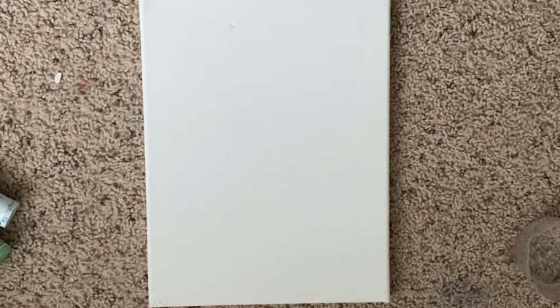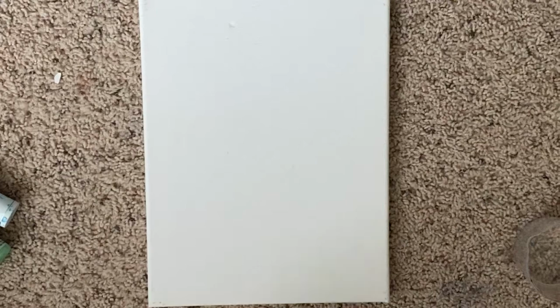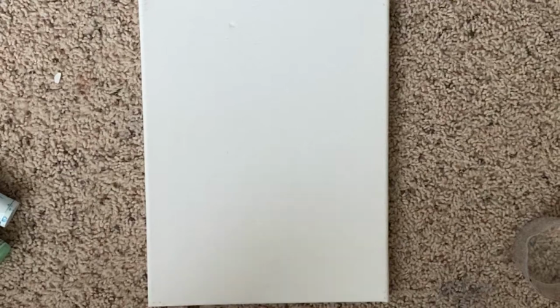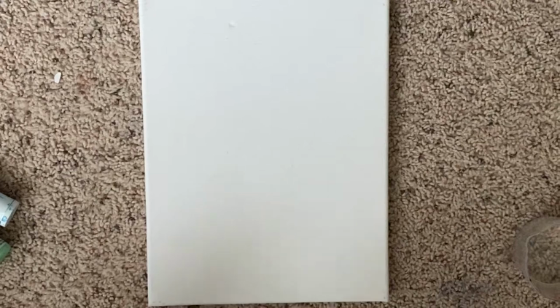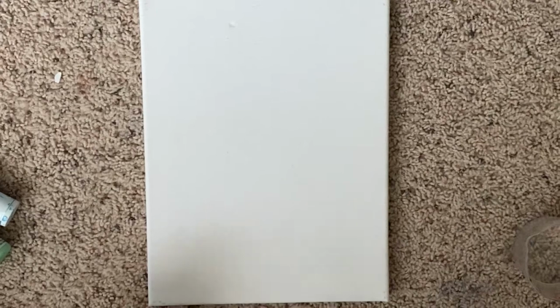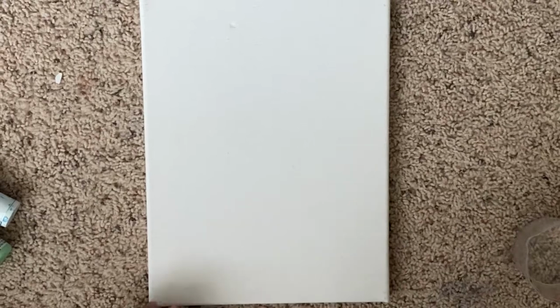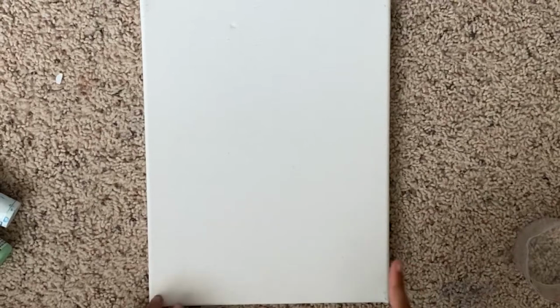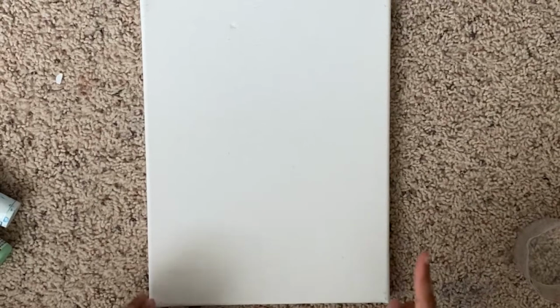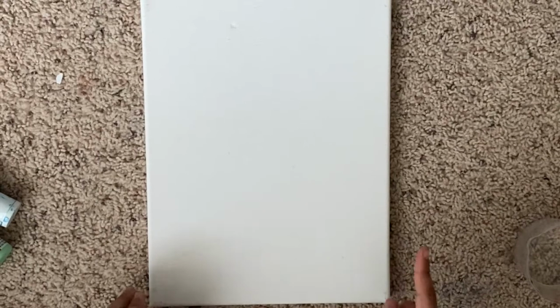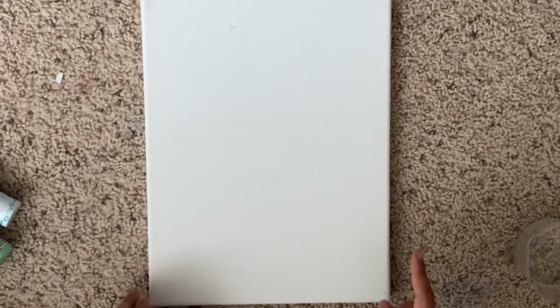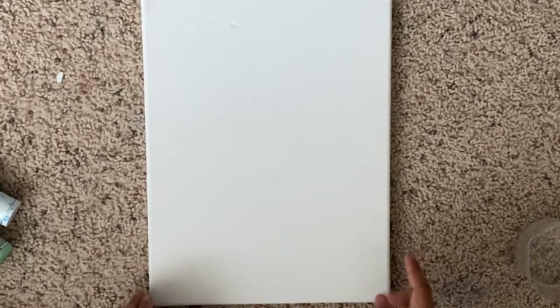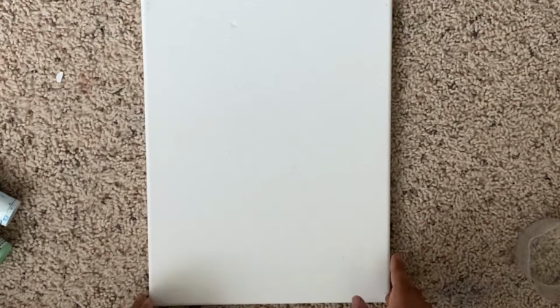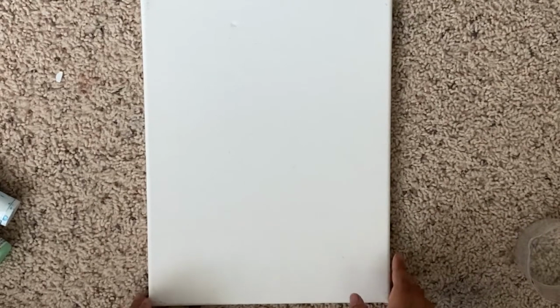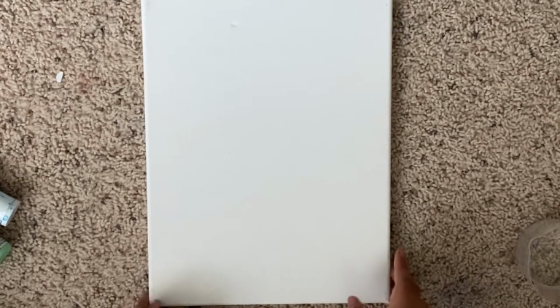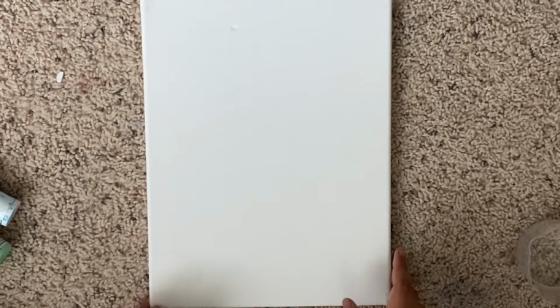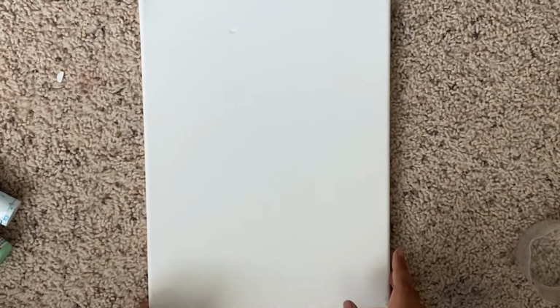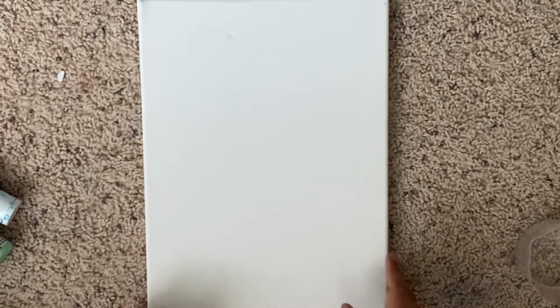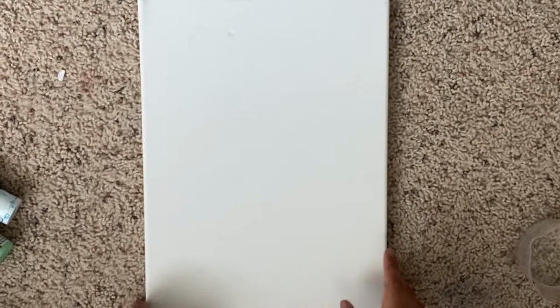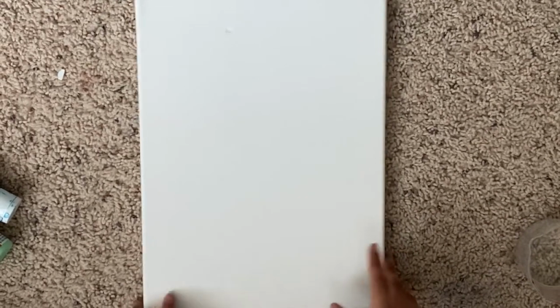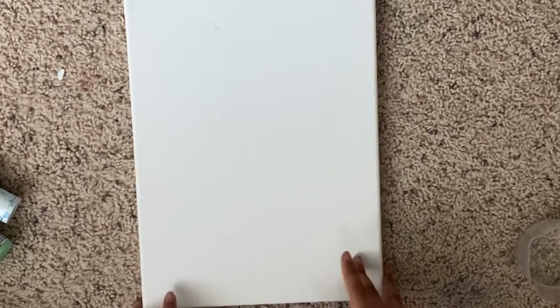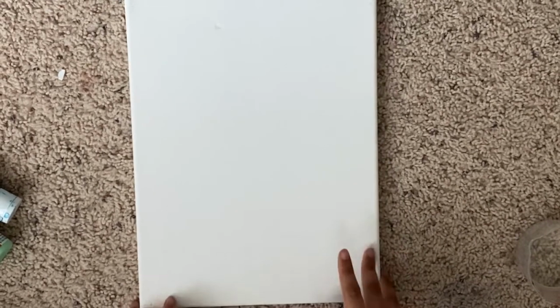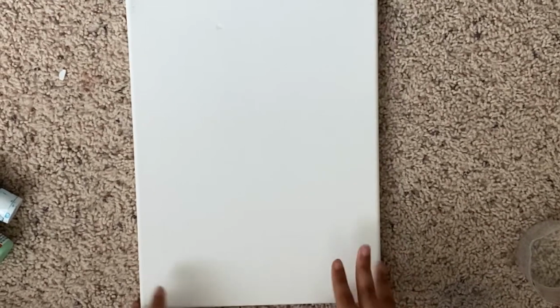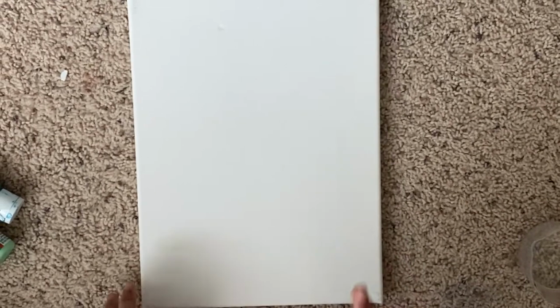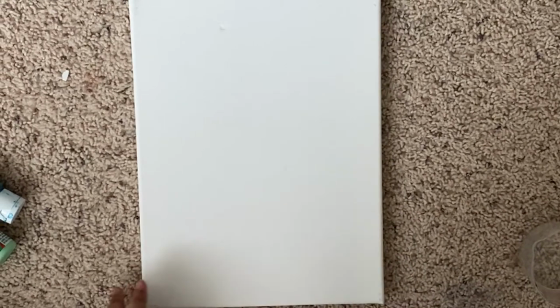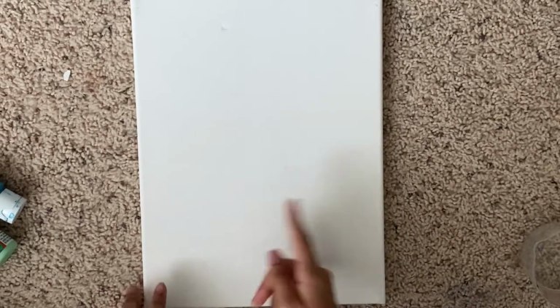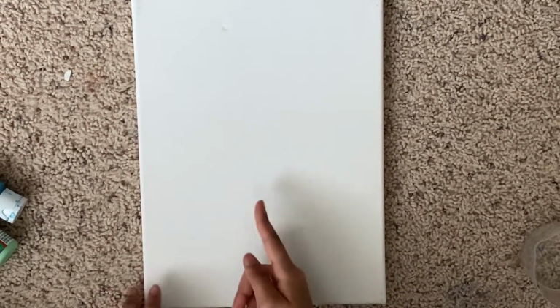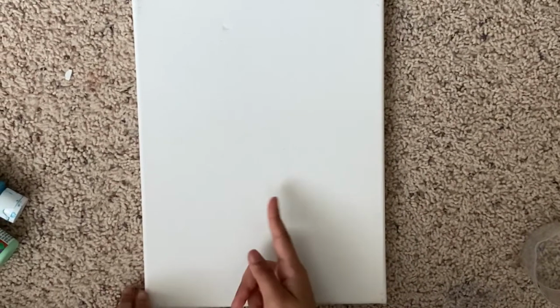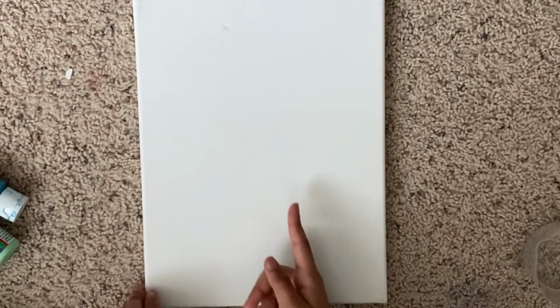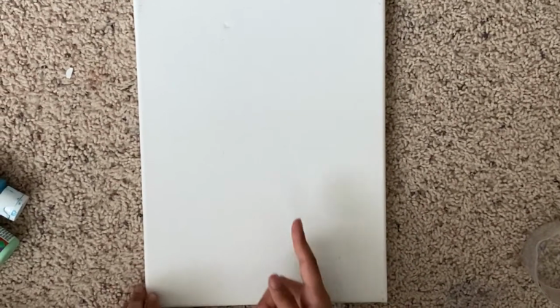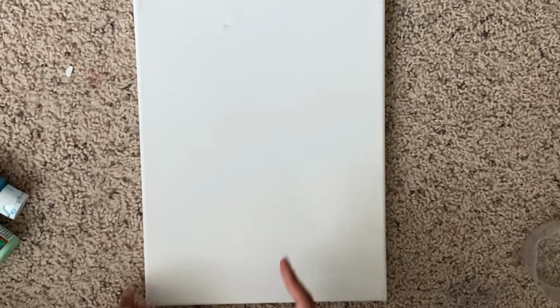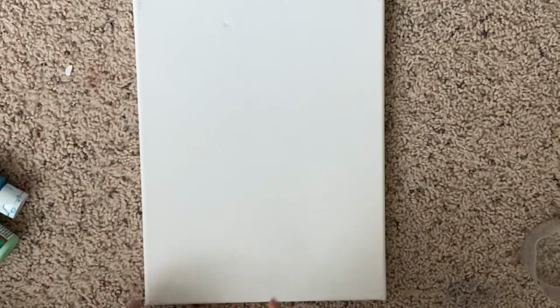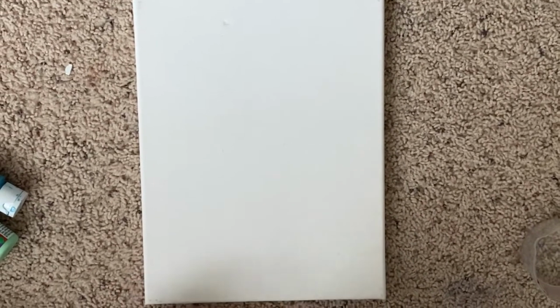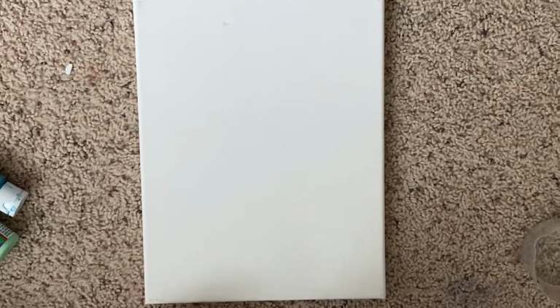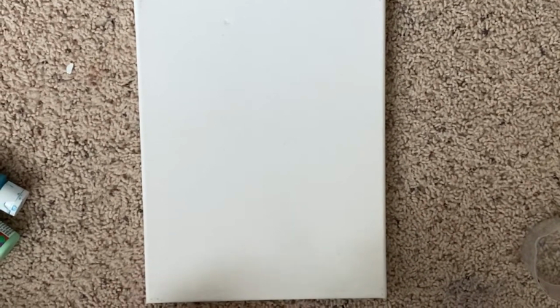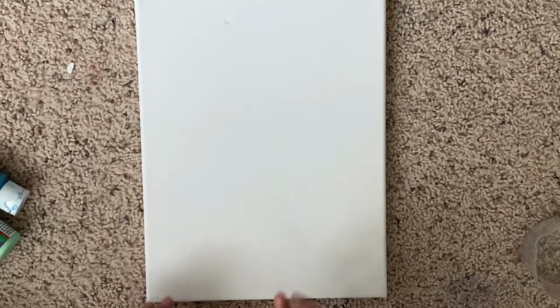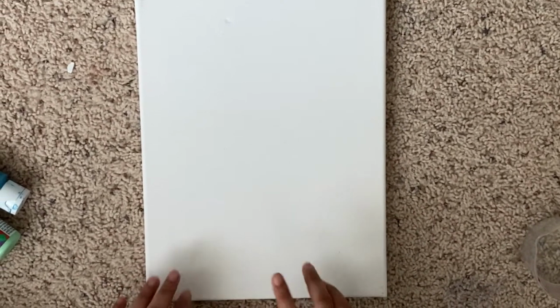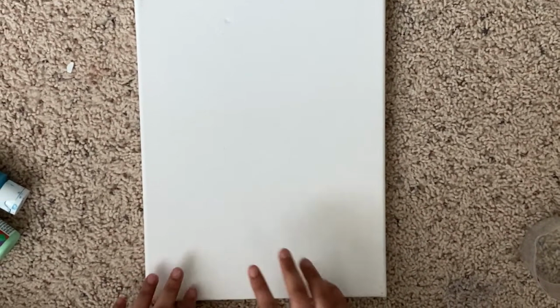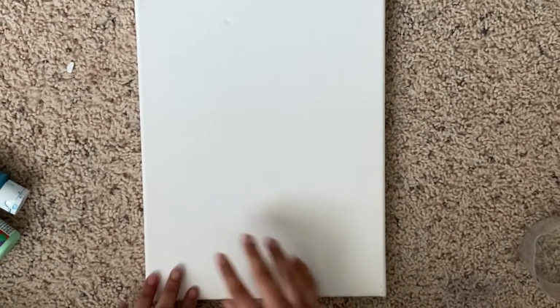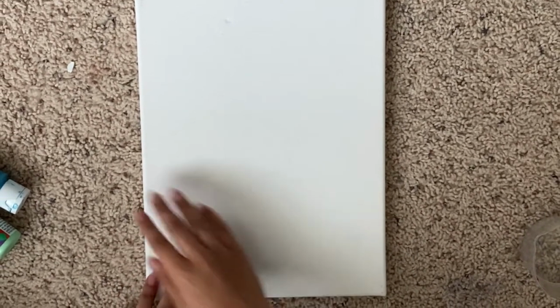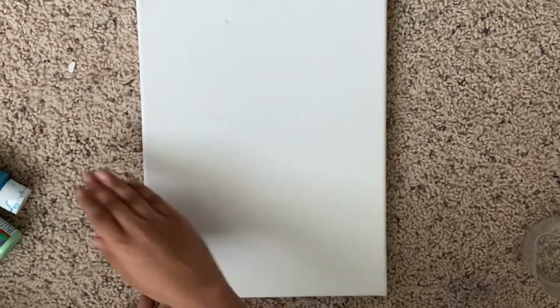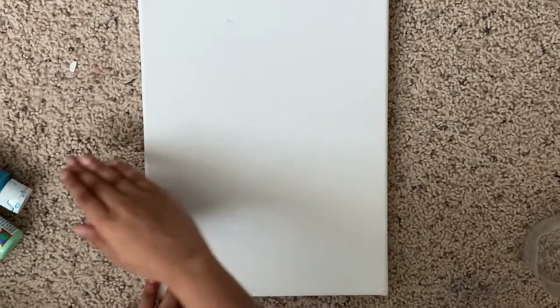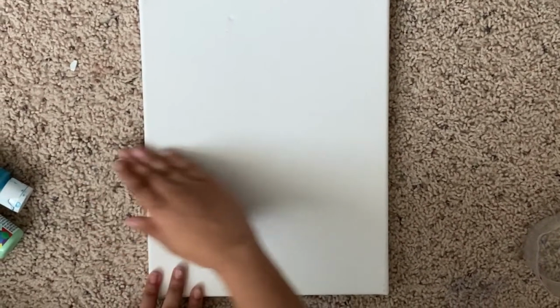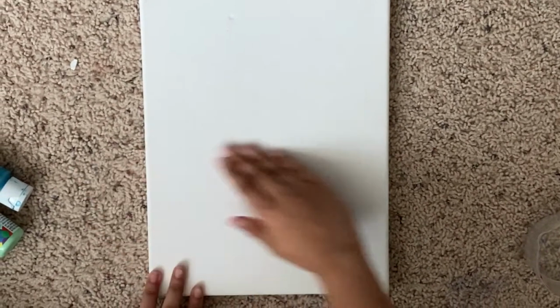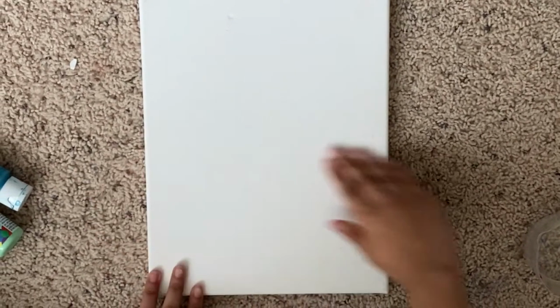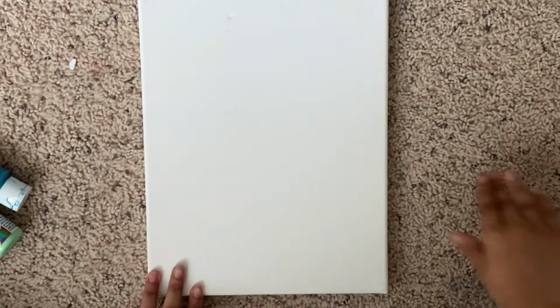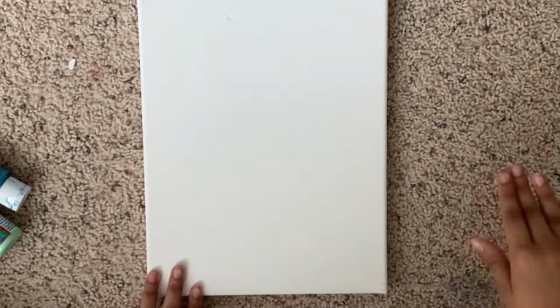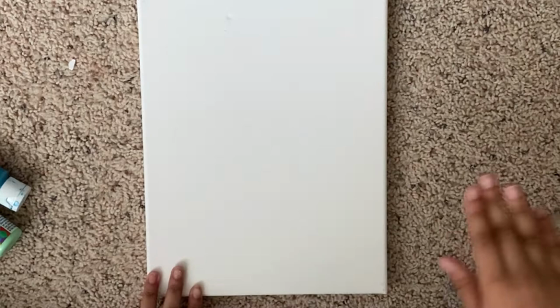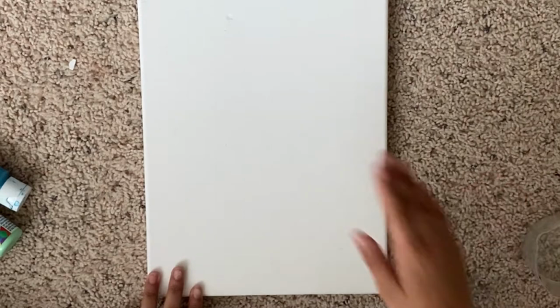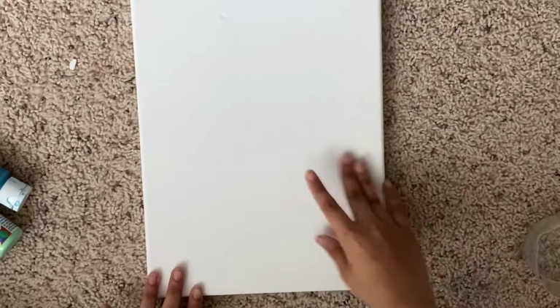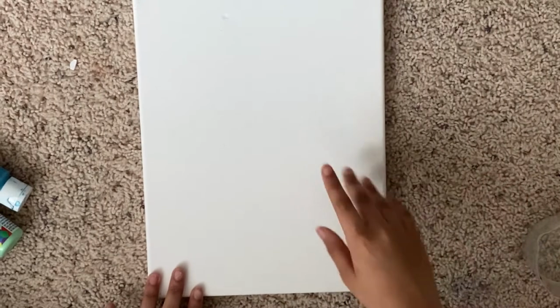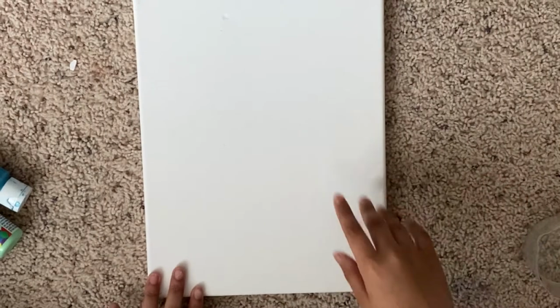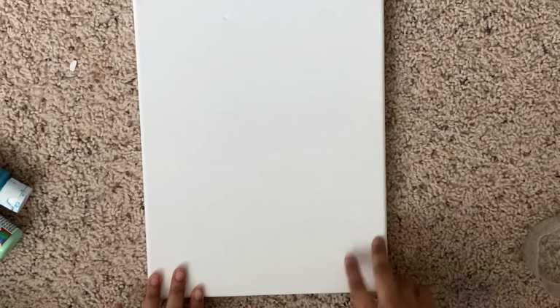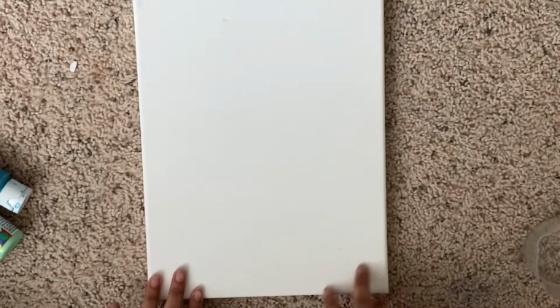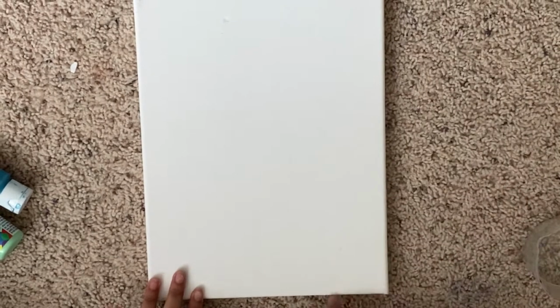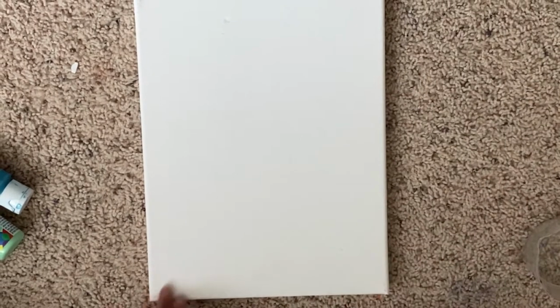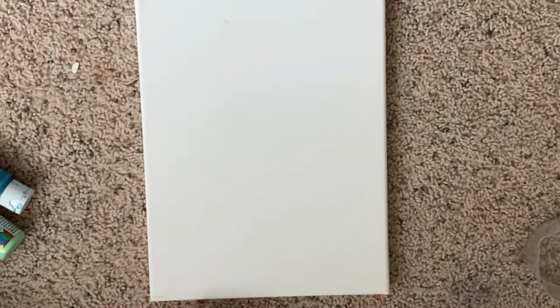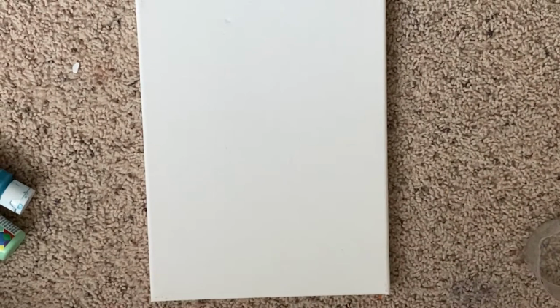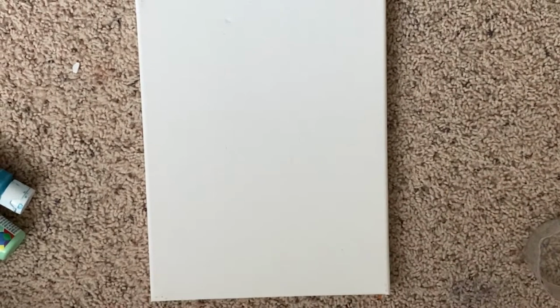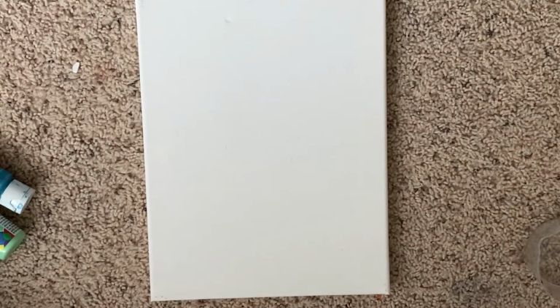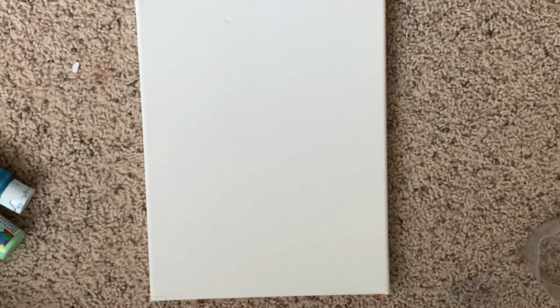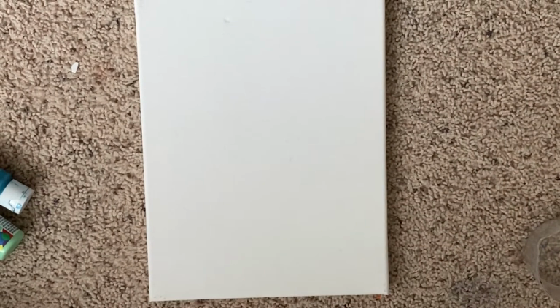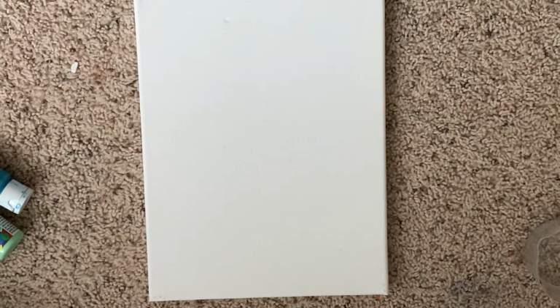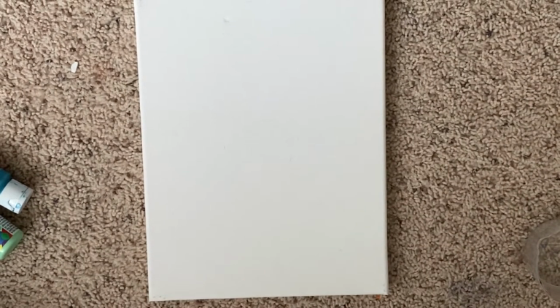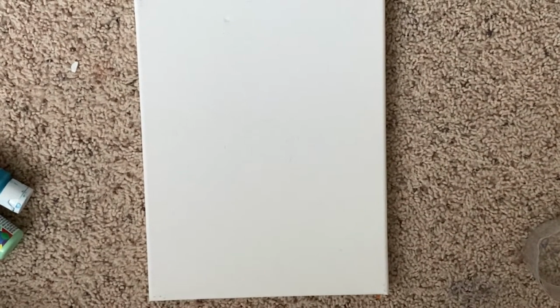Hi, I'm the Art Magician and today I'm going to teach you how to make a beautiful citrus painting. Let's get into this.